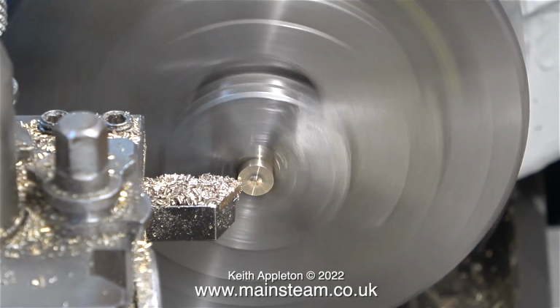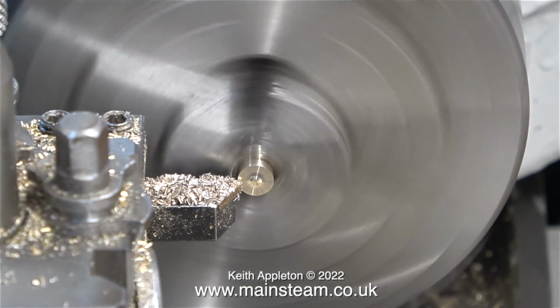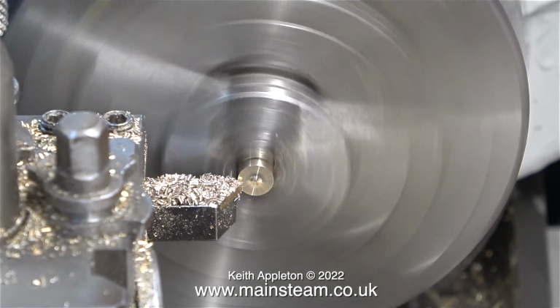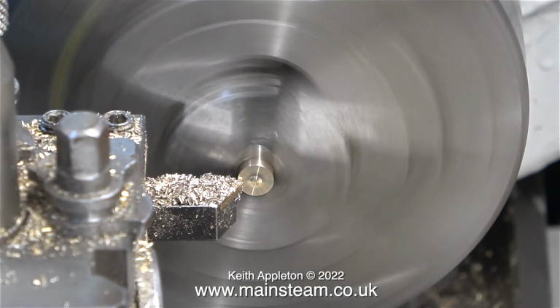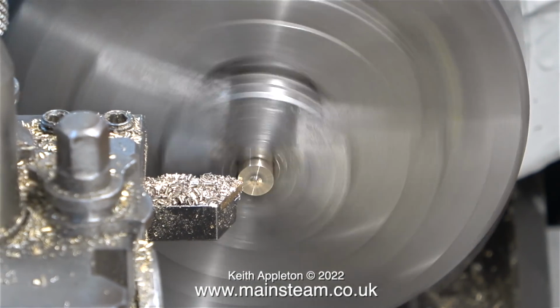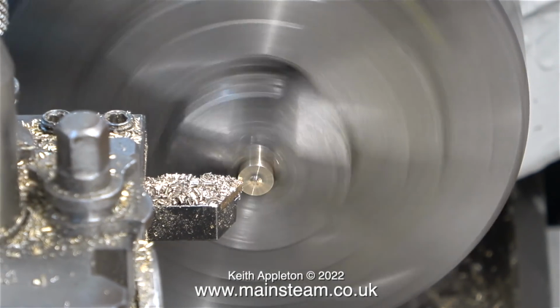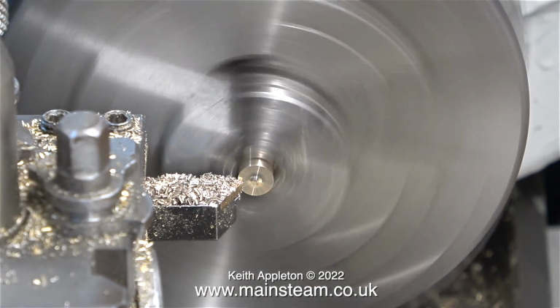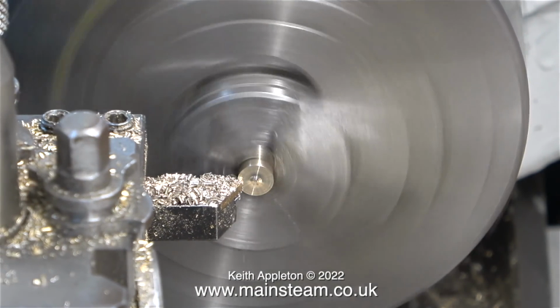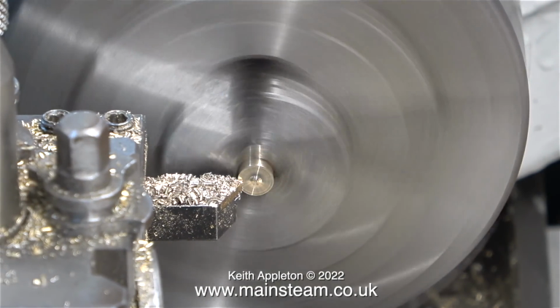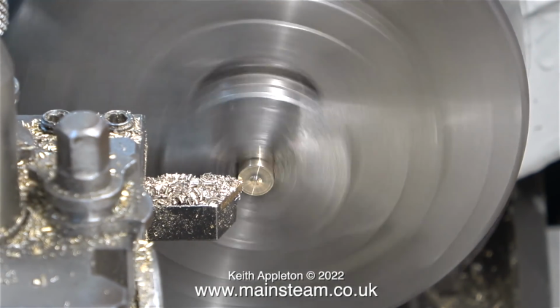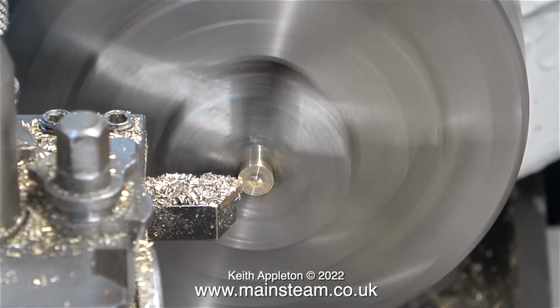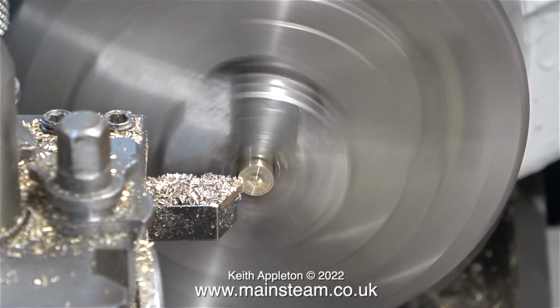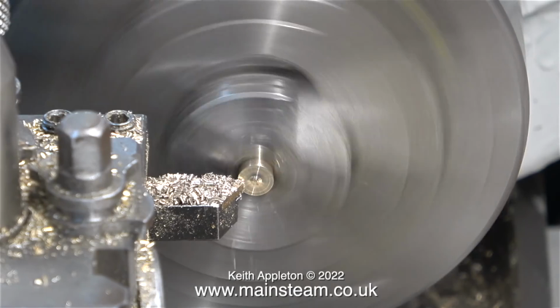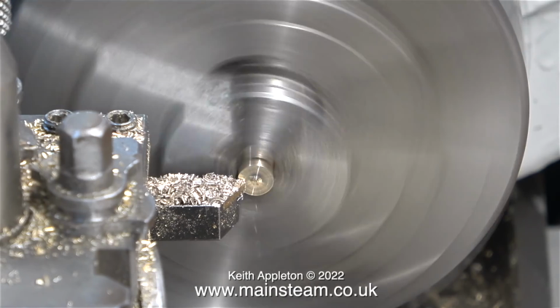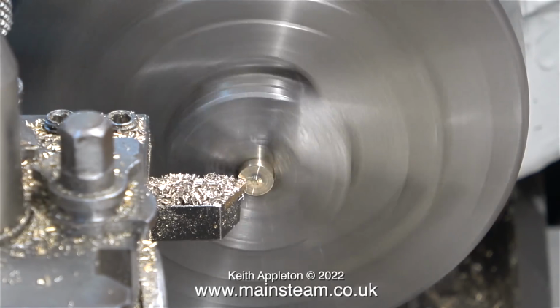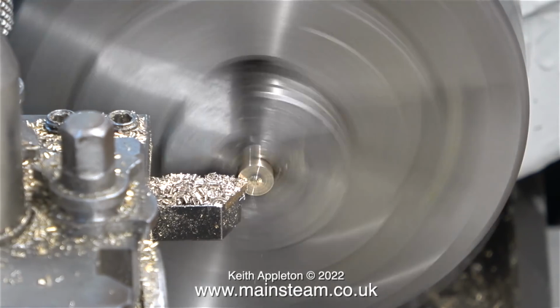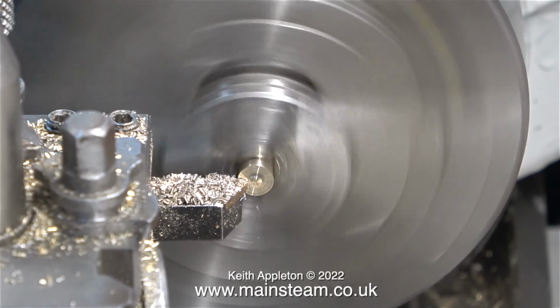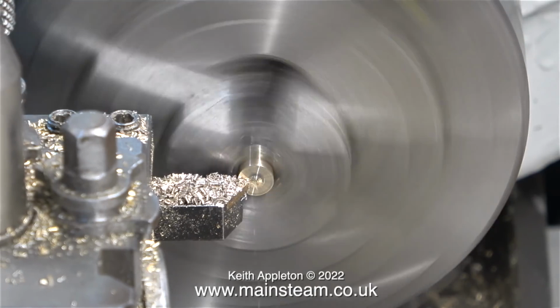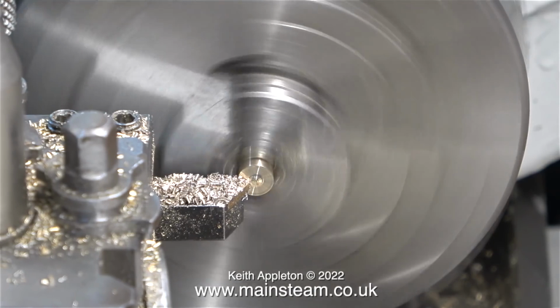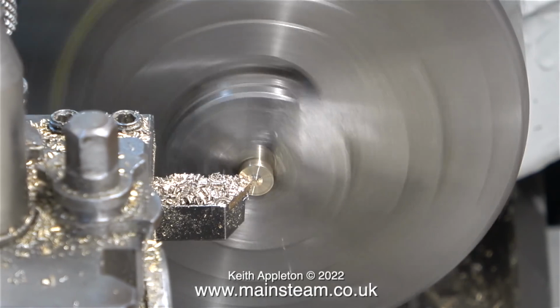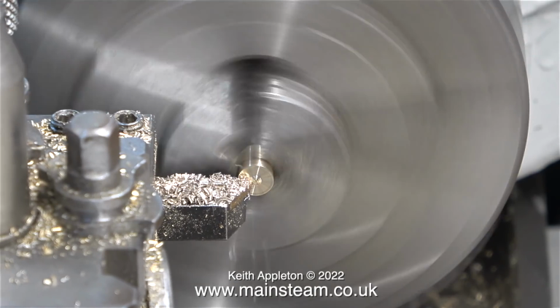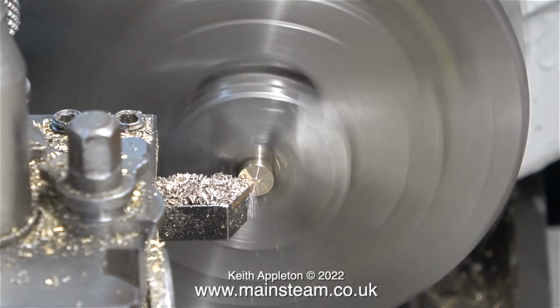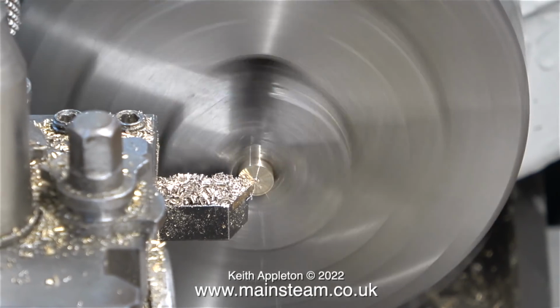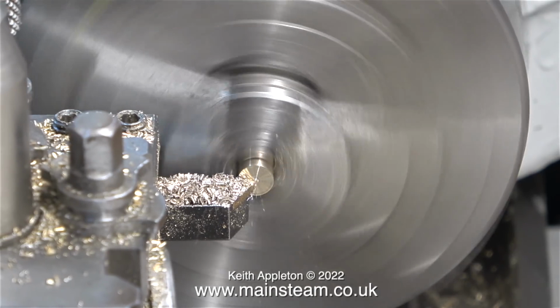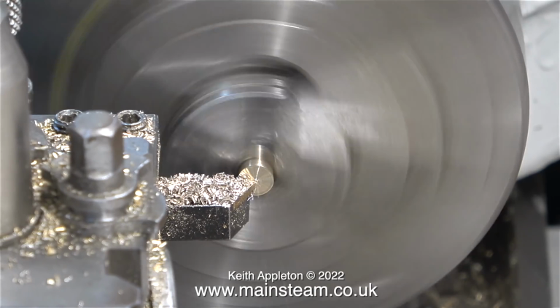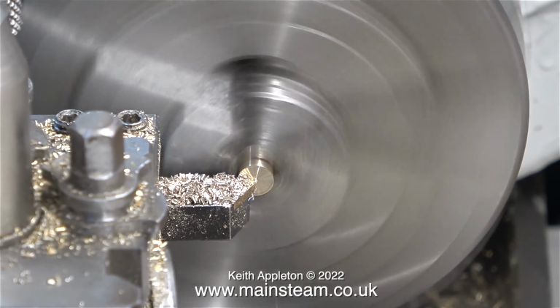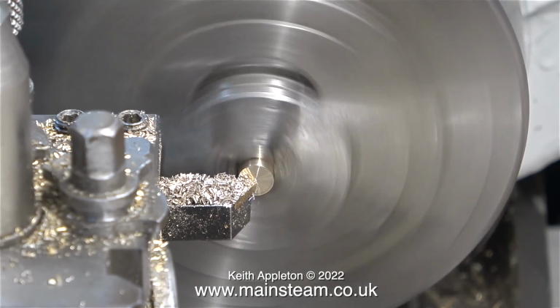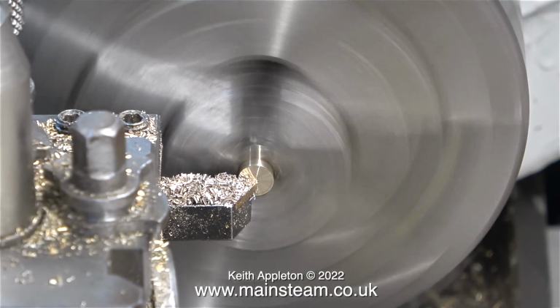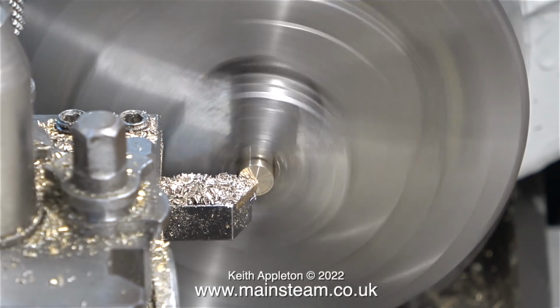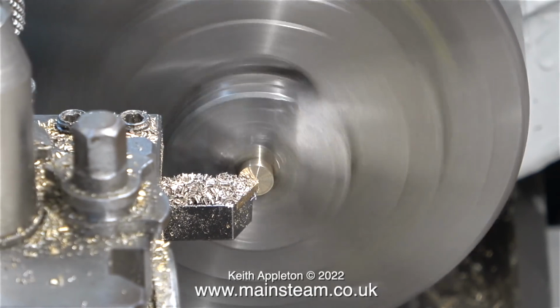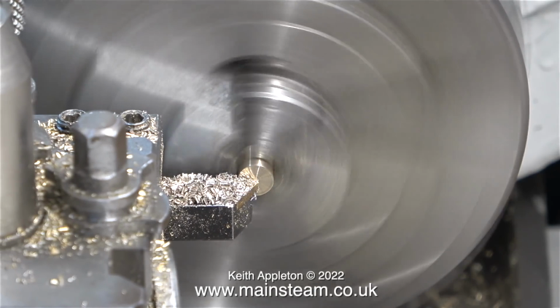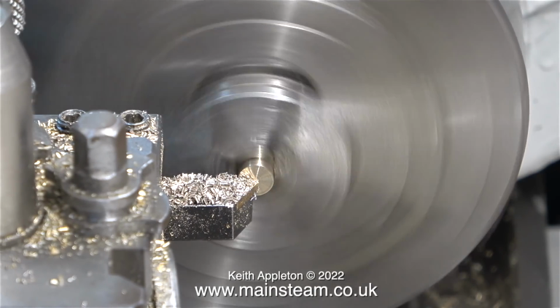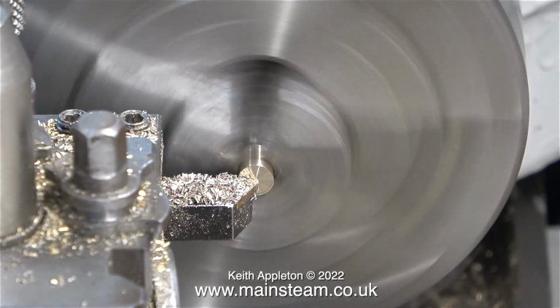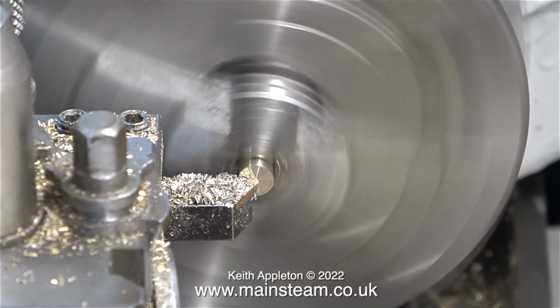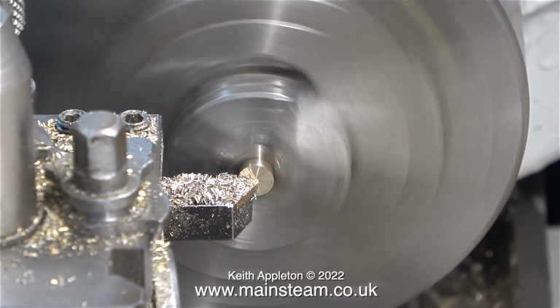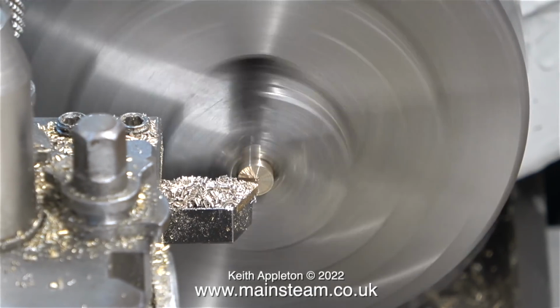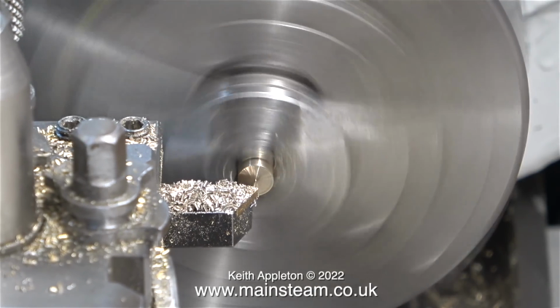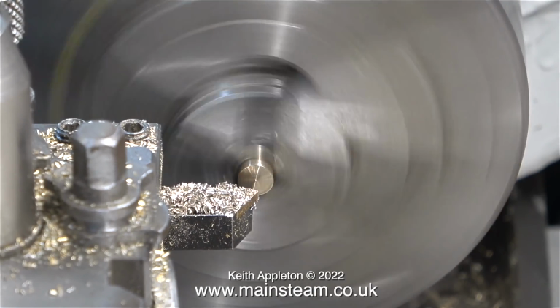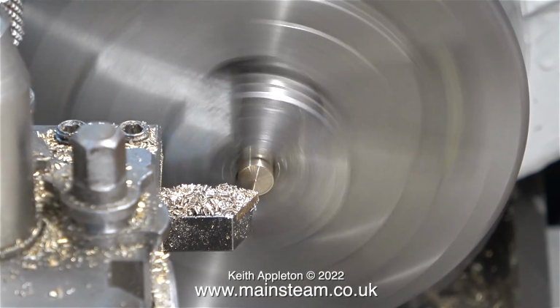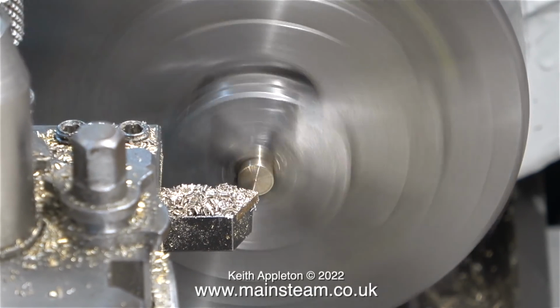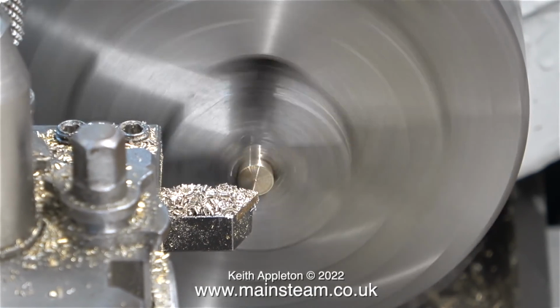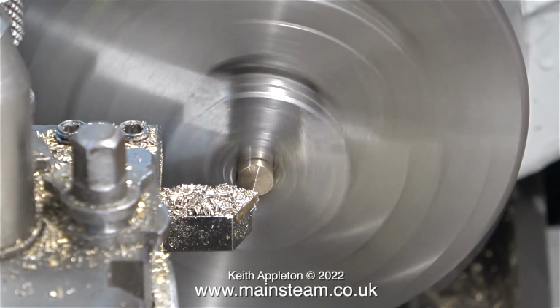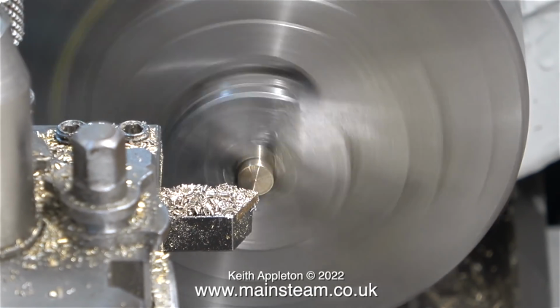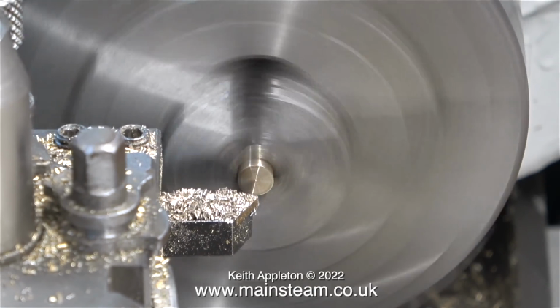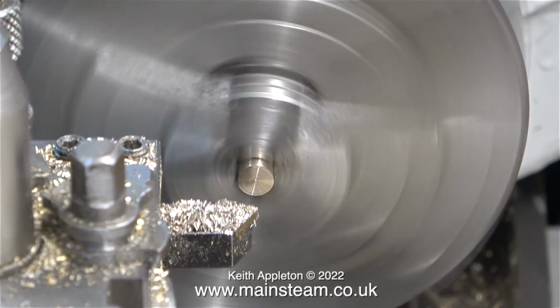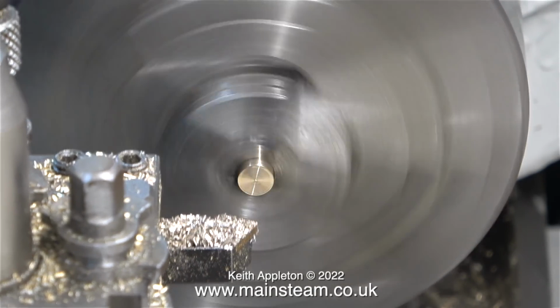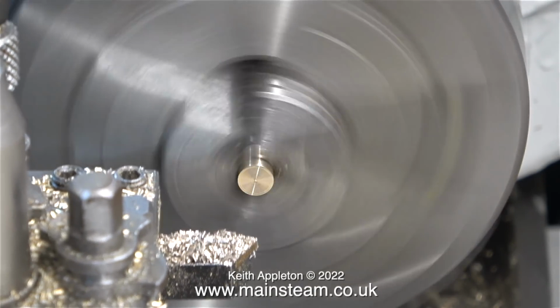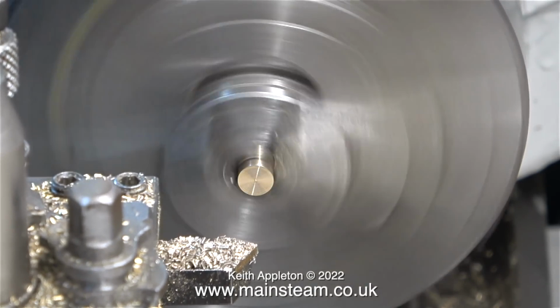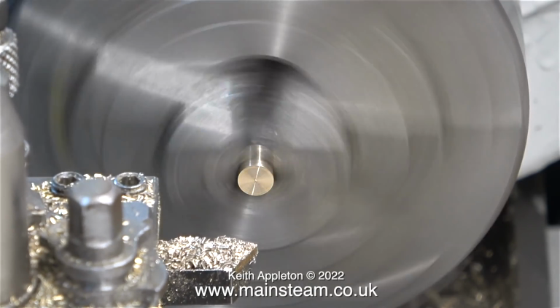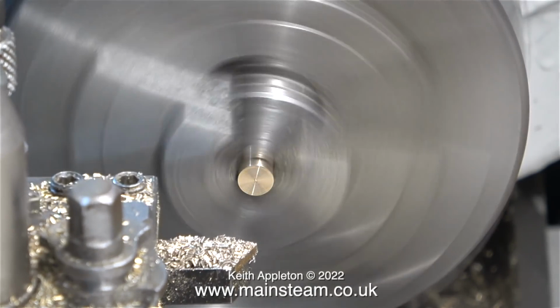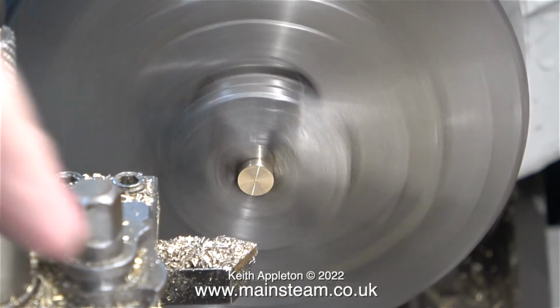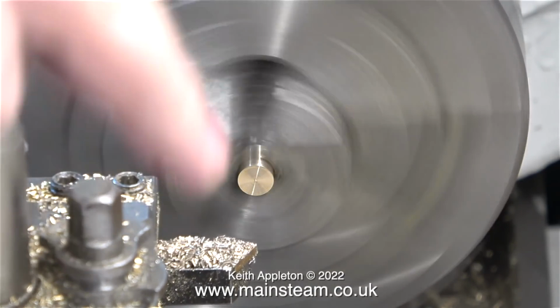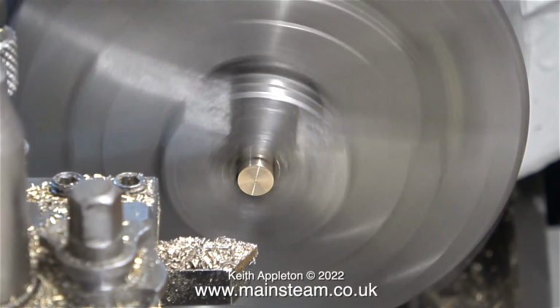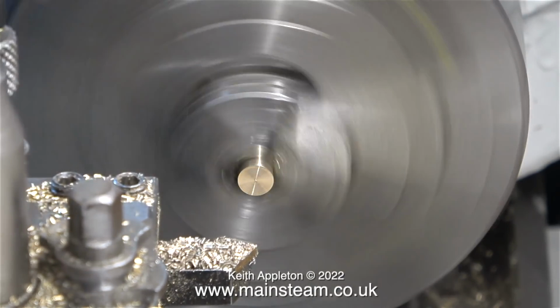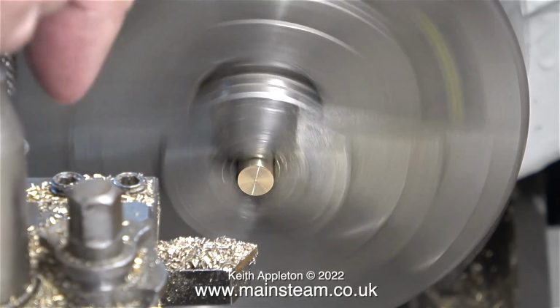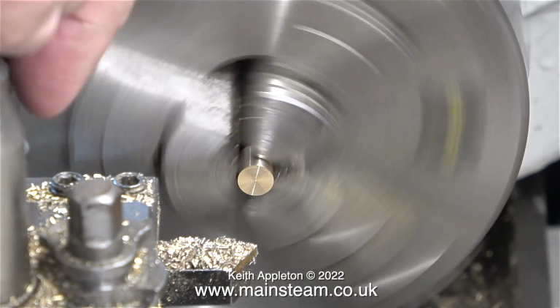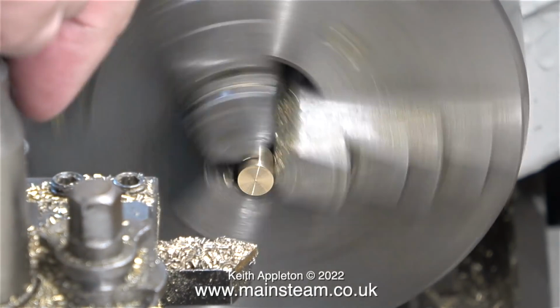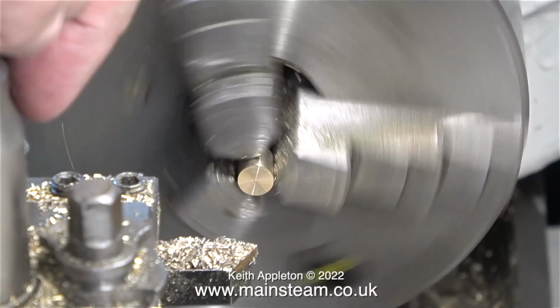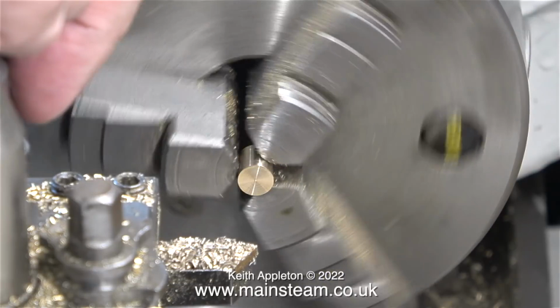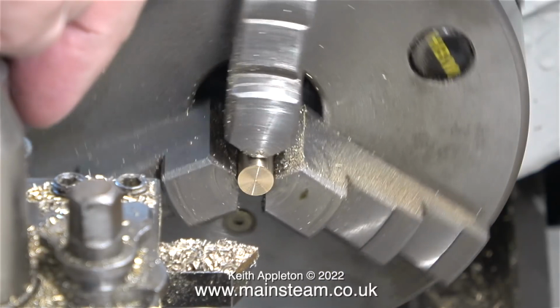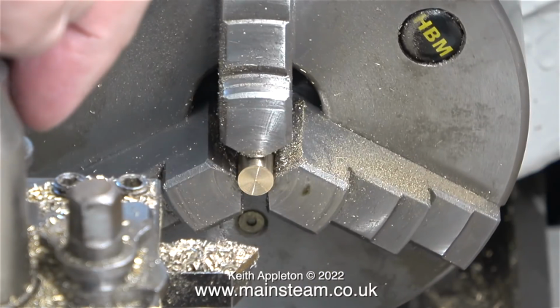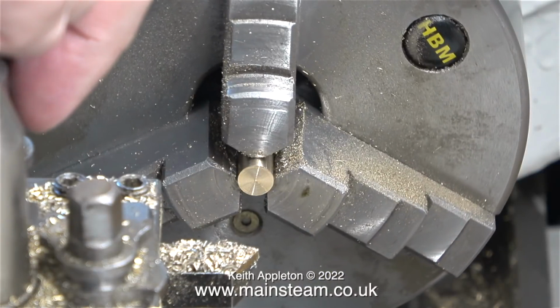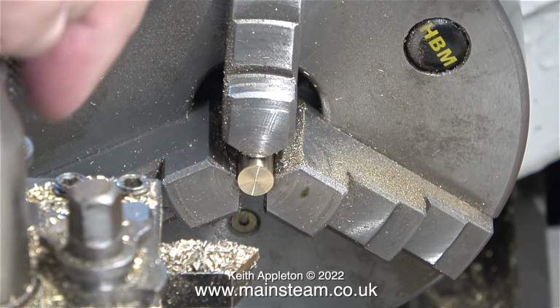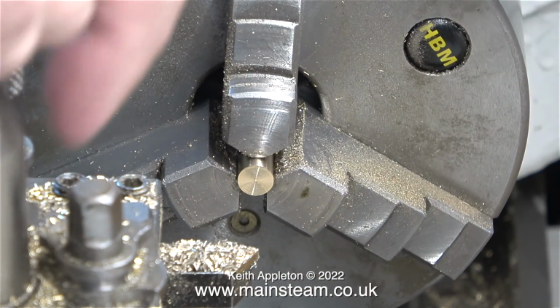Here I've set the tool in the correct position — or possibly slightly below center height — and now the strange dome that was forming on the end of the work has disappeared.